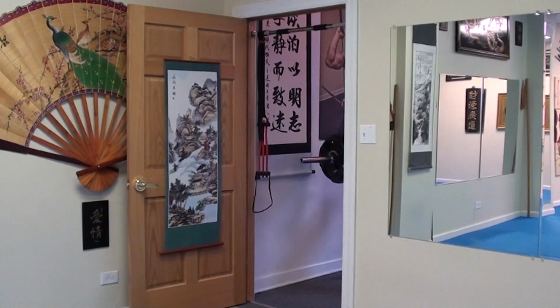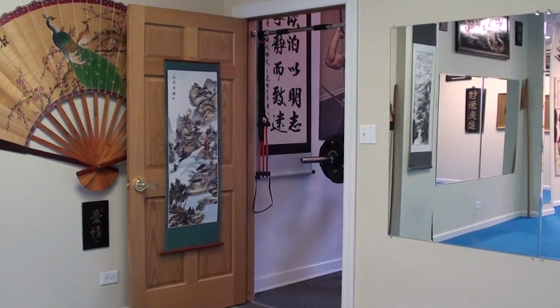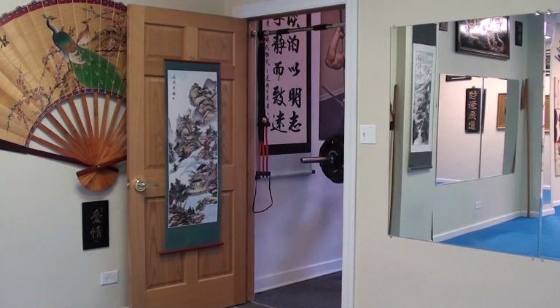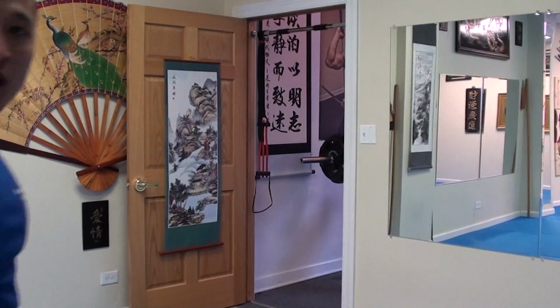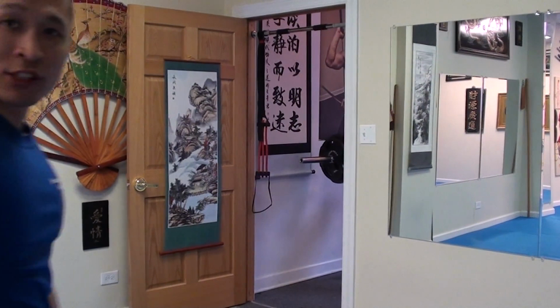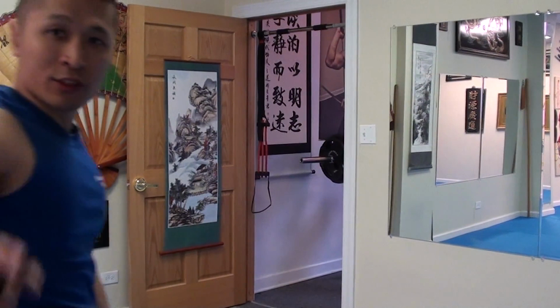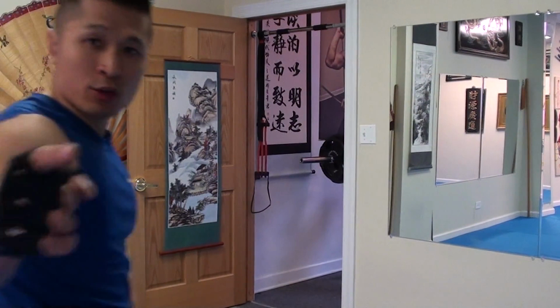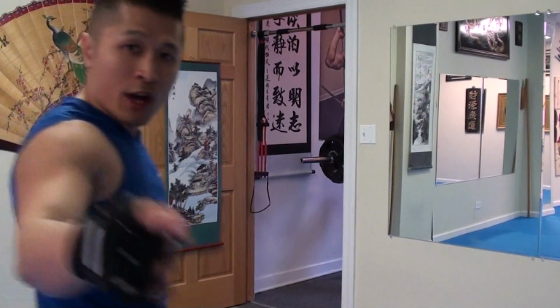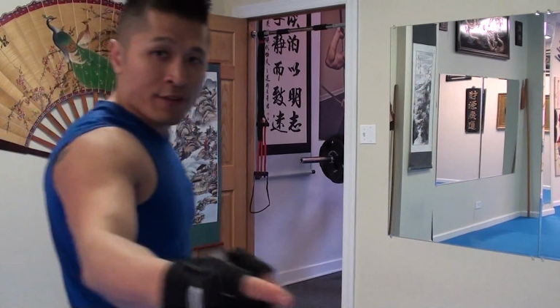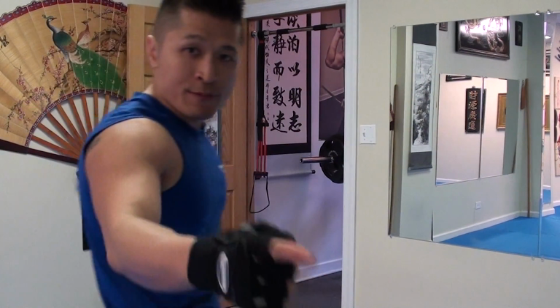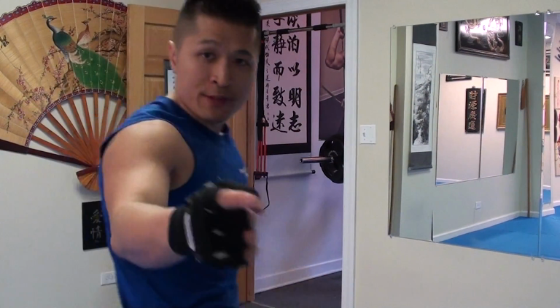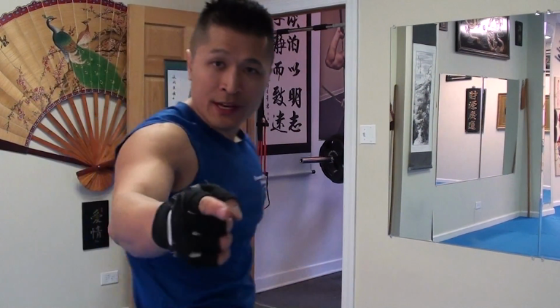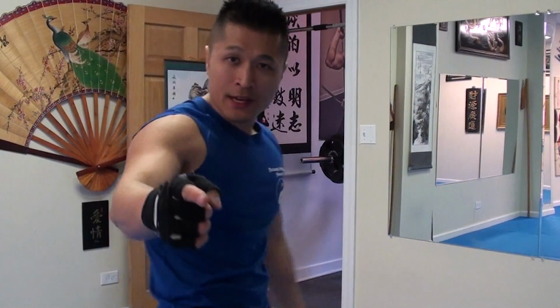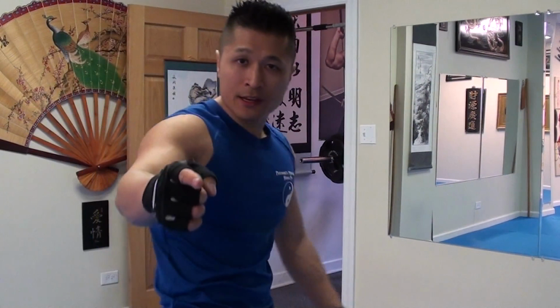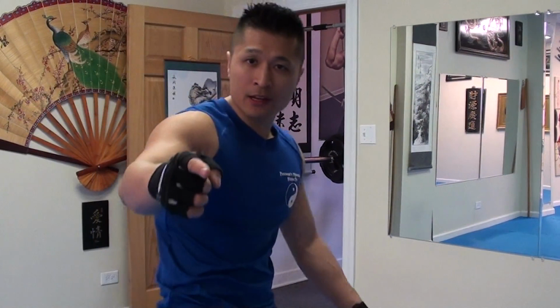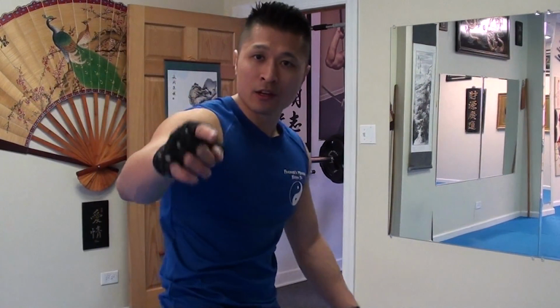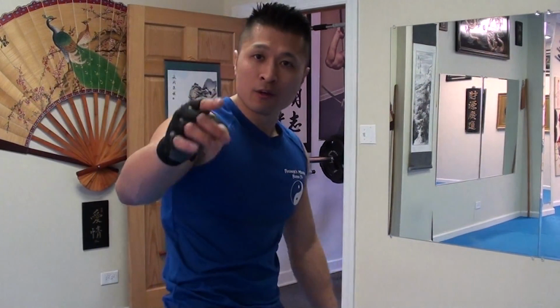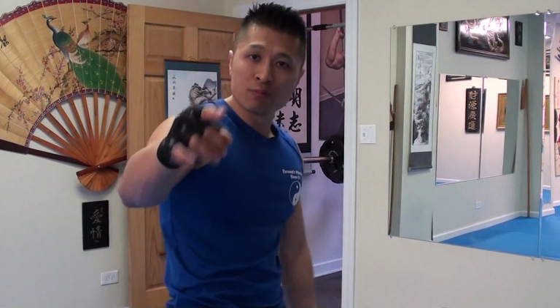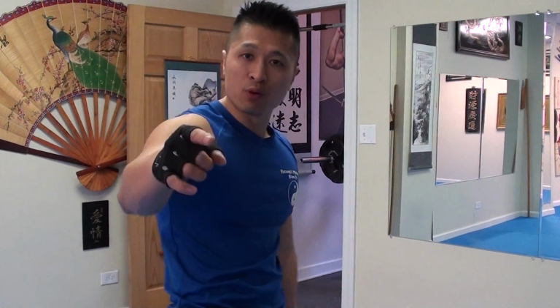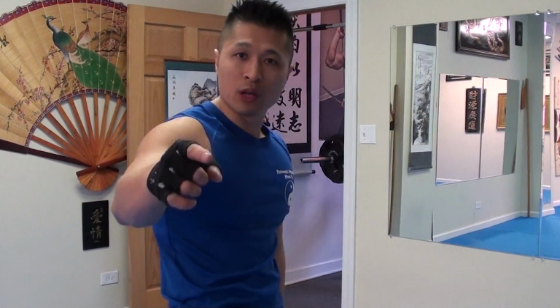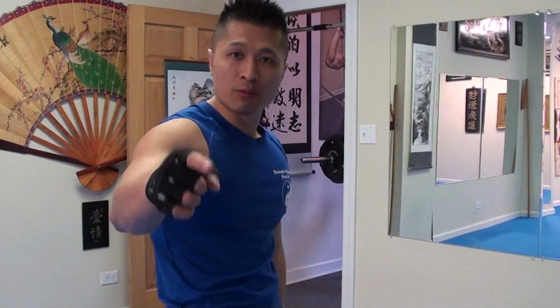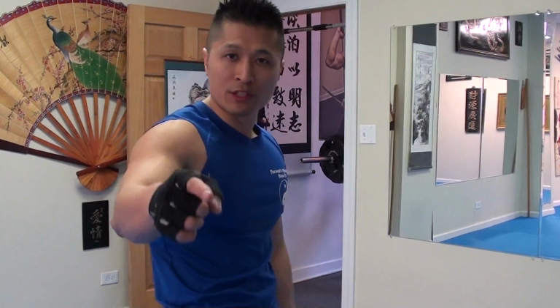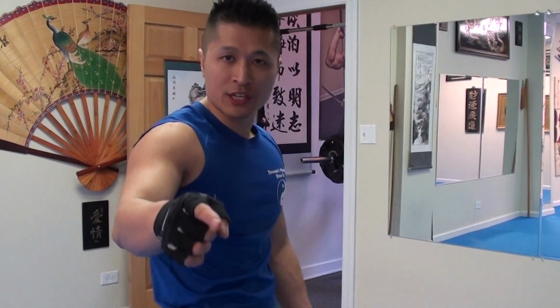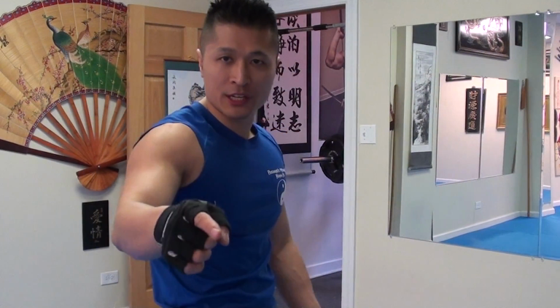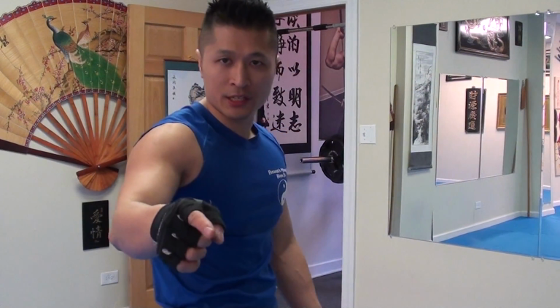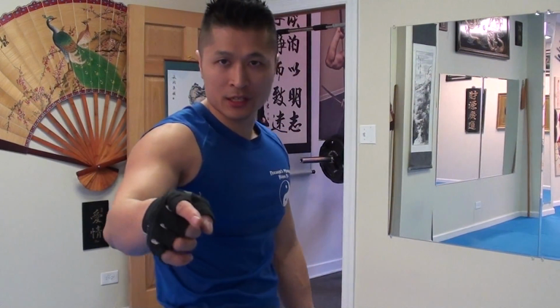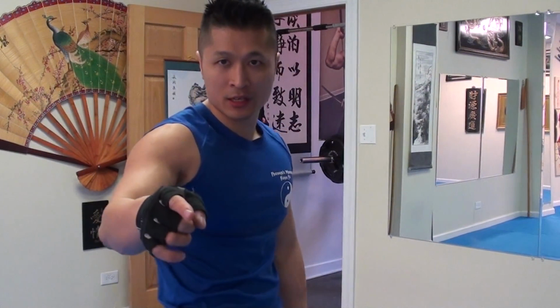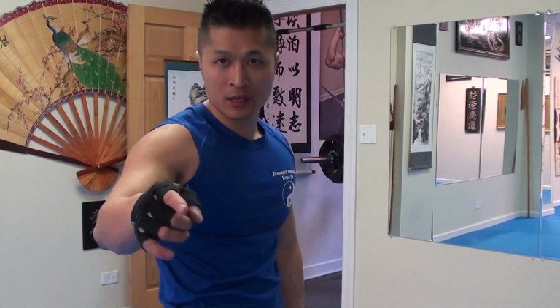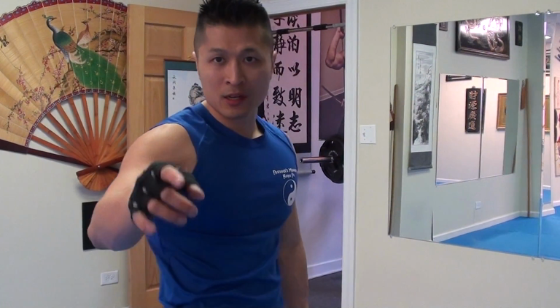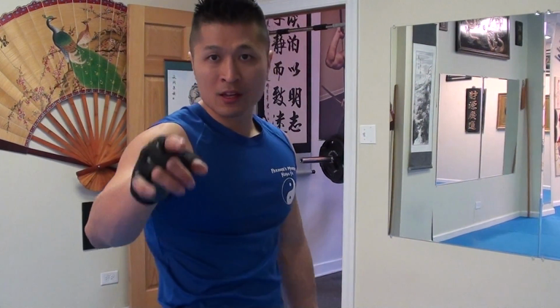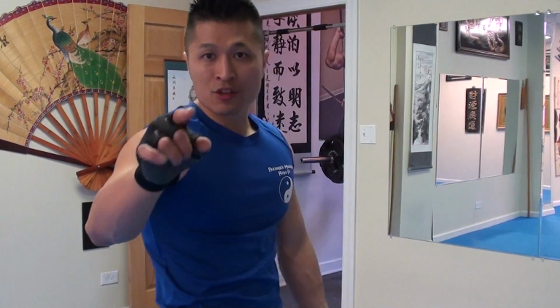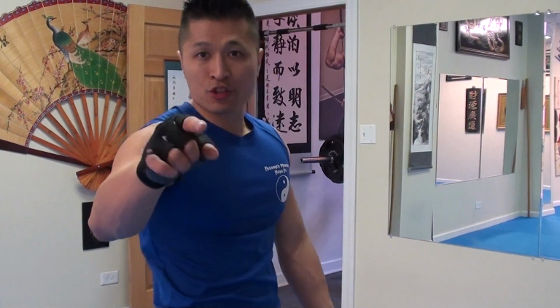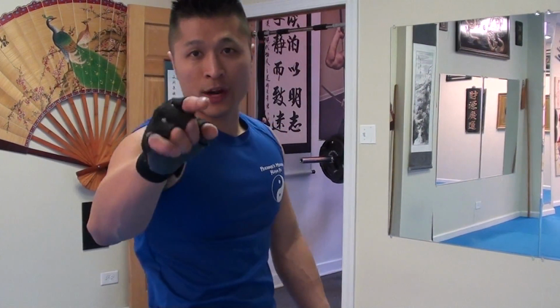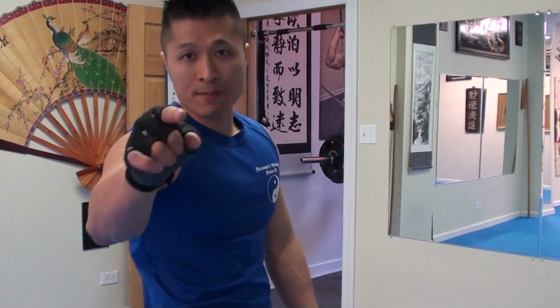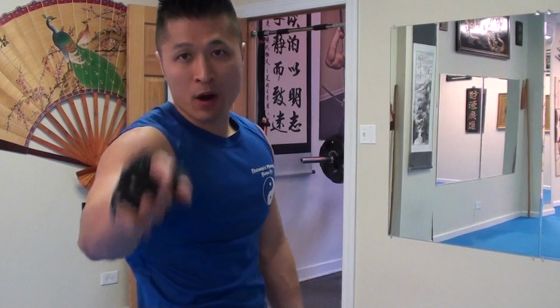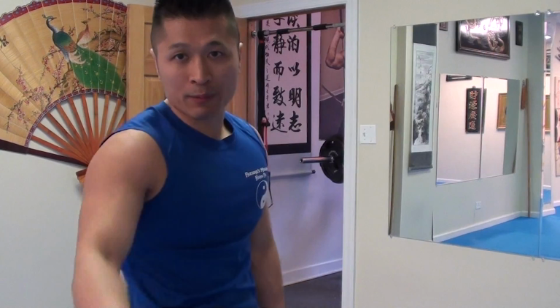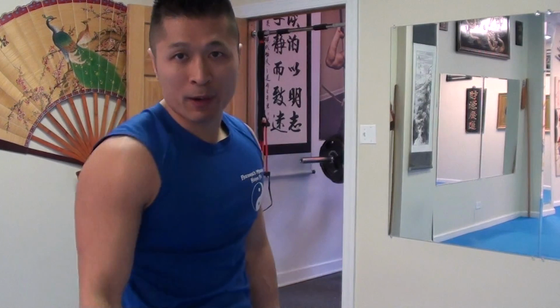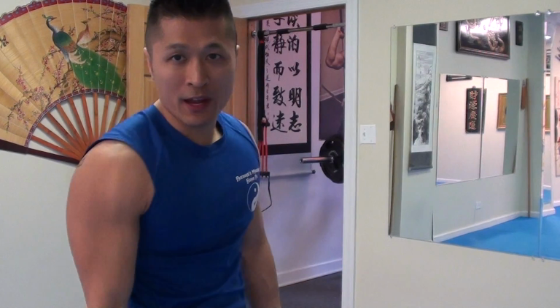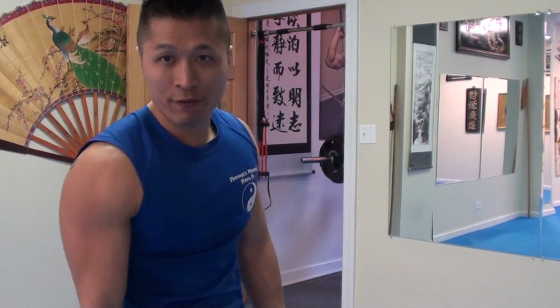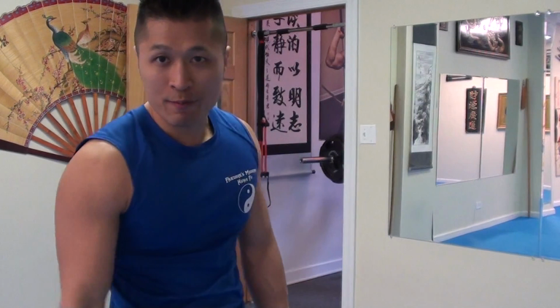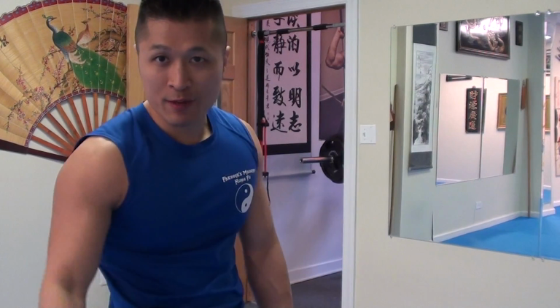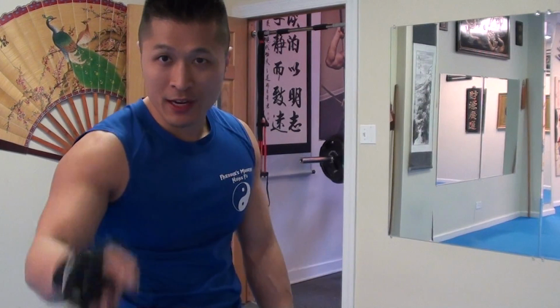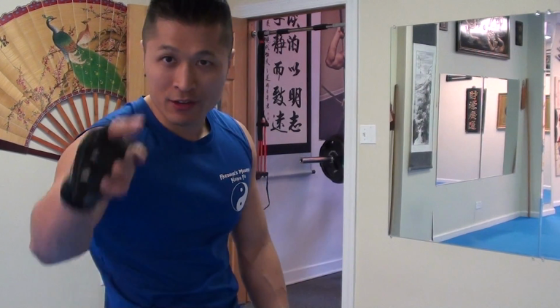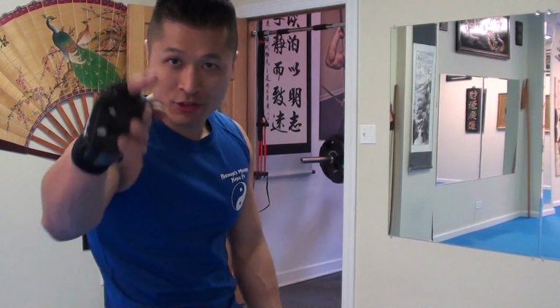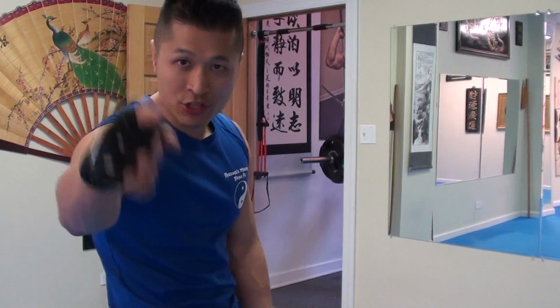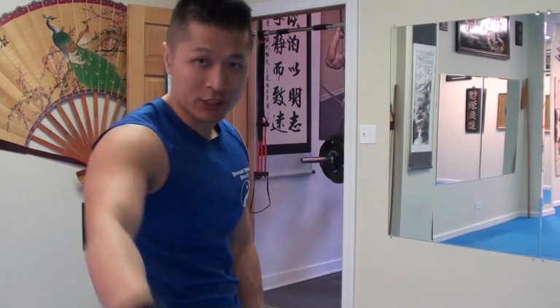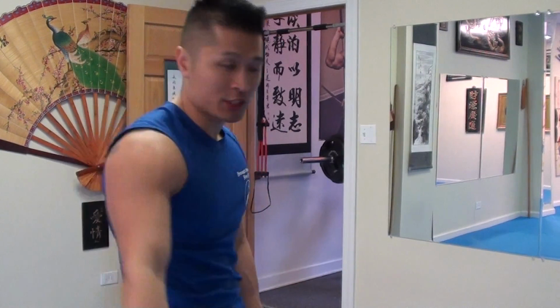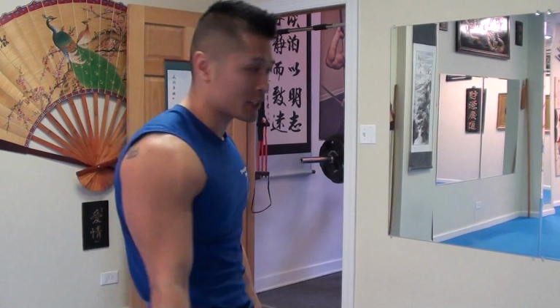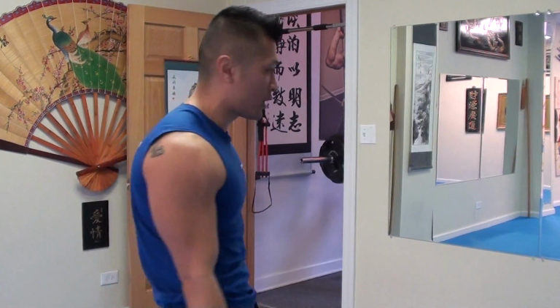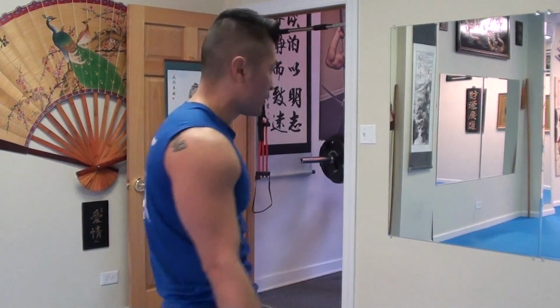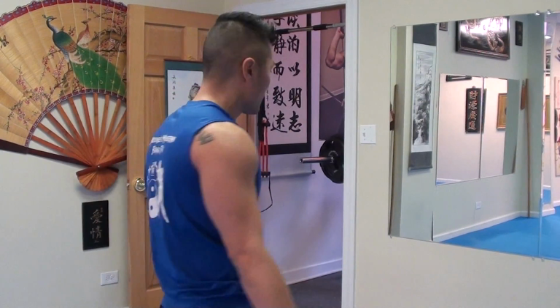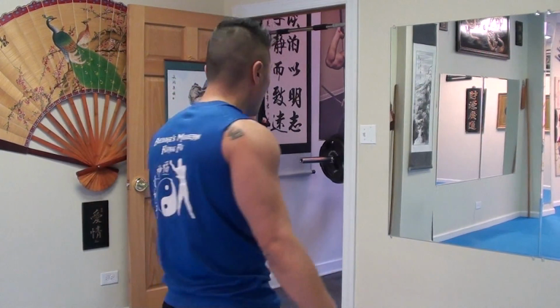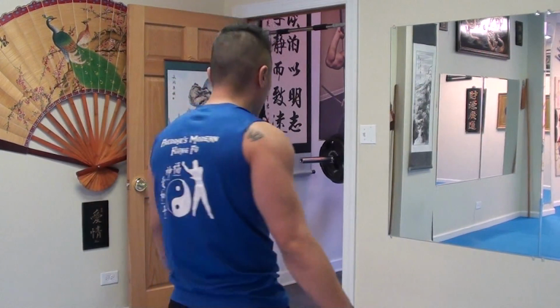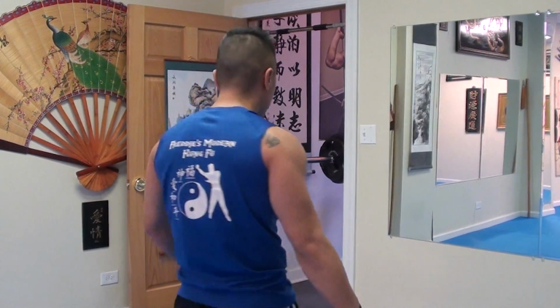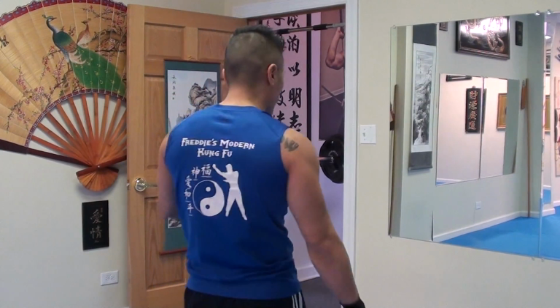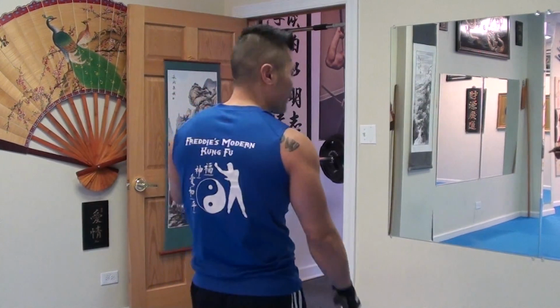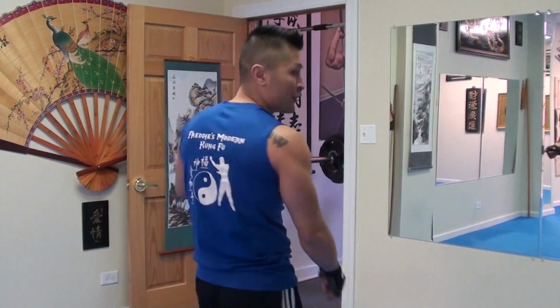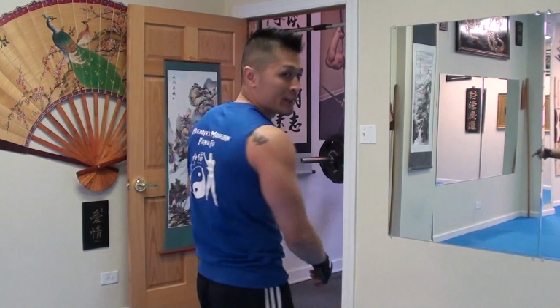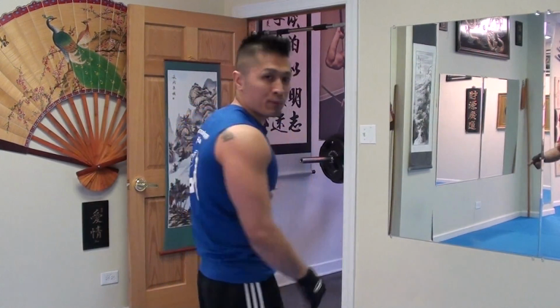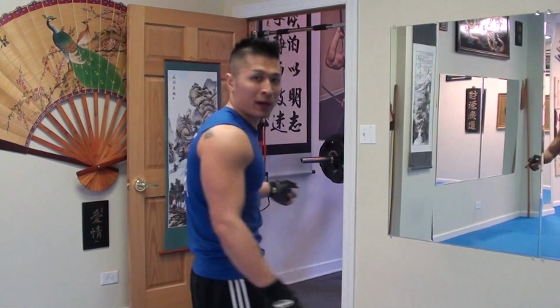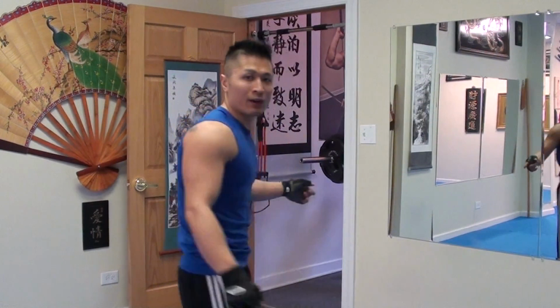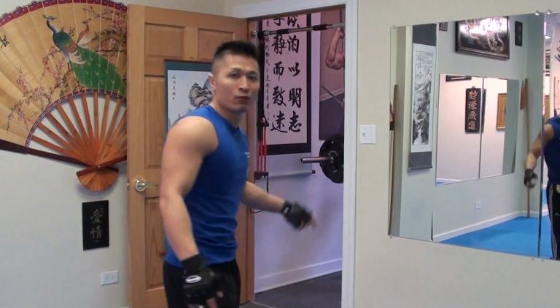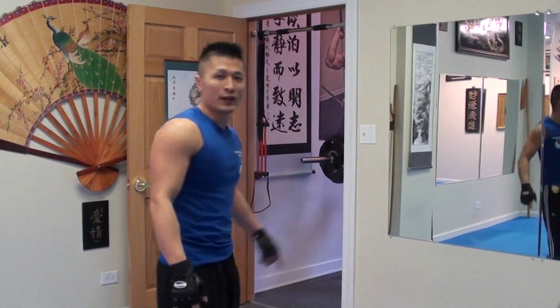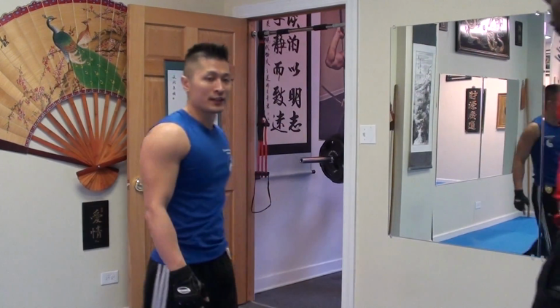All right, it's a new FMK pull-up routine, trademarked by FMK, so check this out — we've got a 50-pound weight.